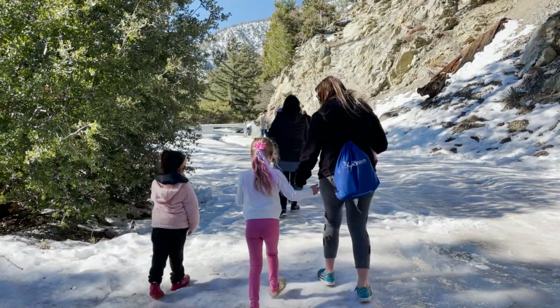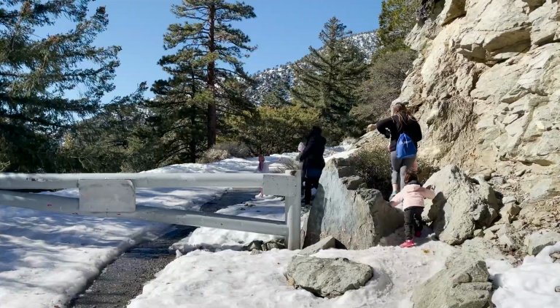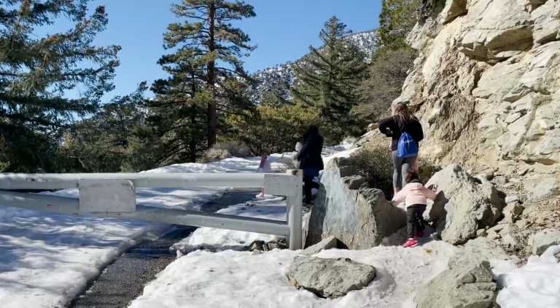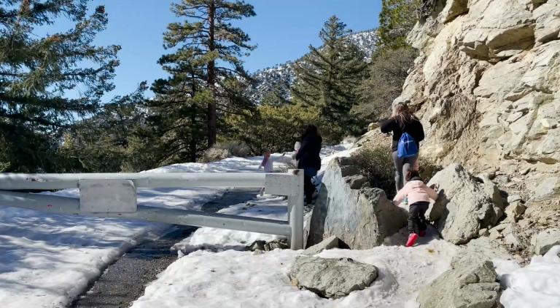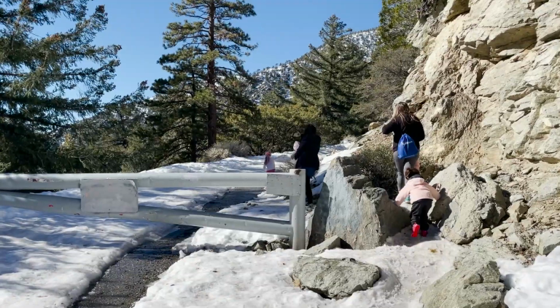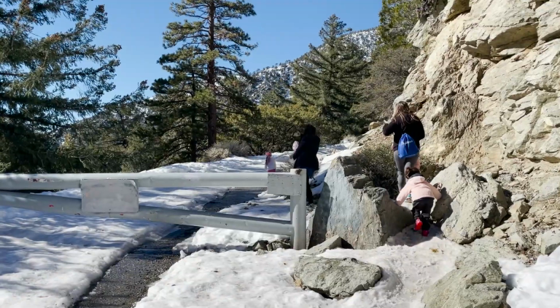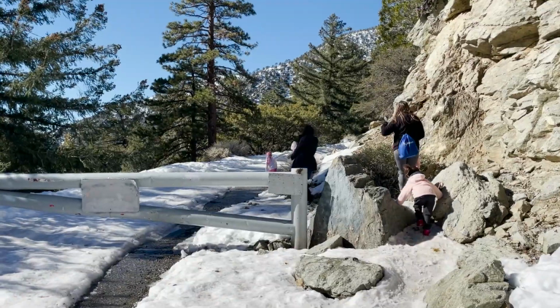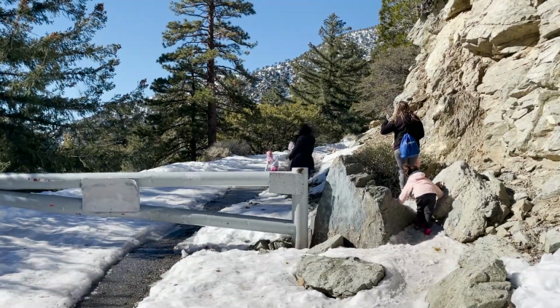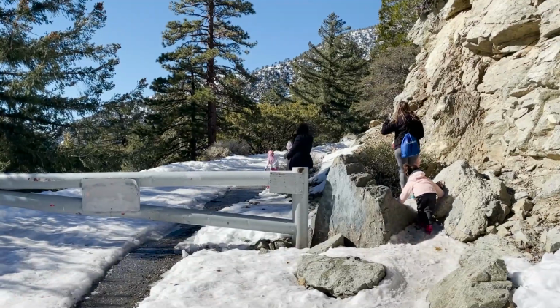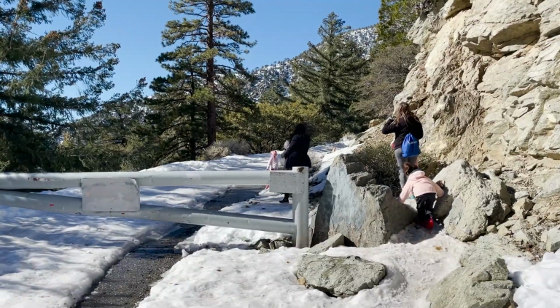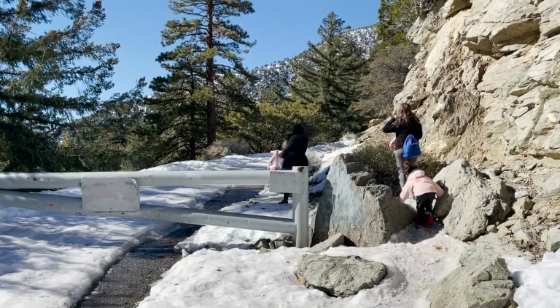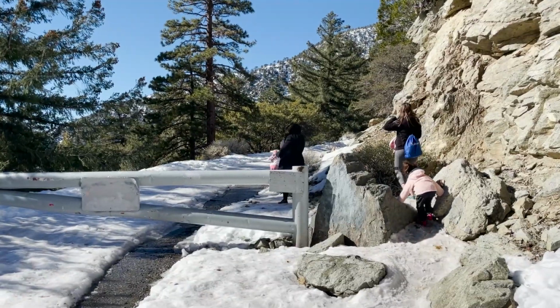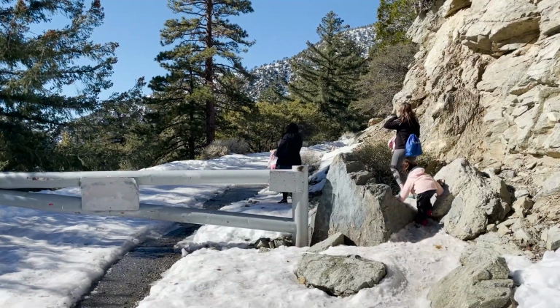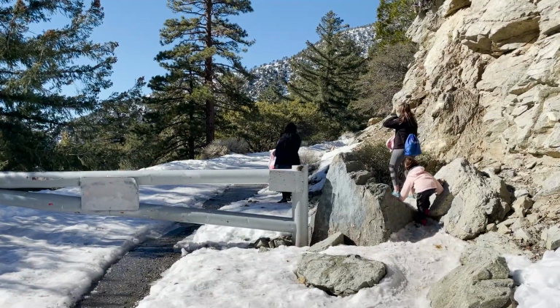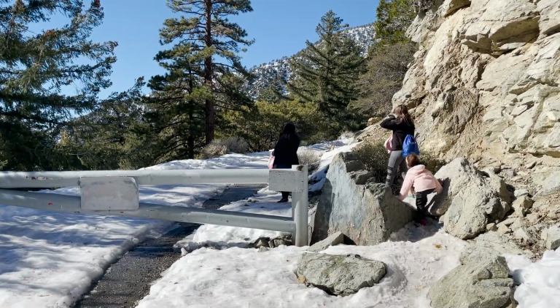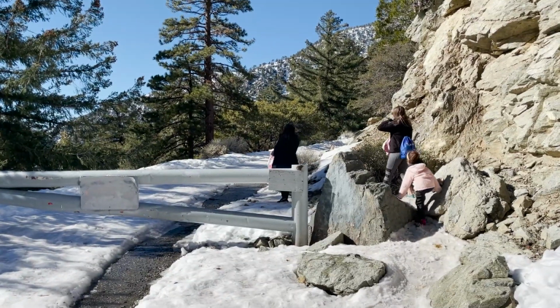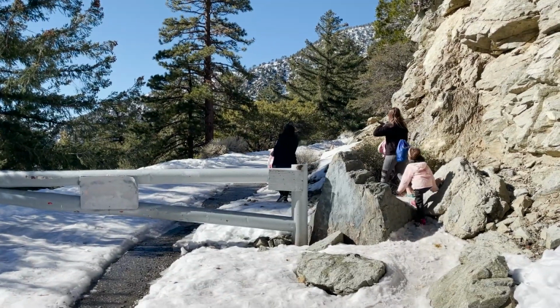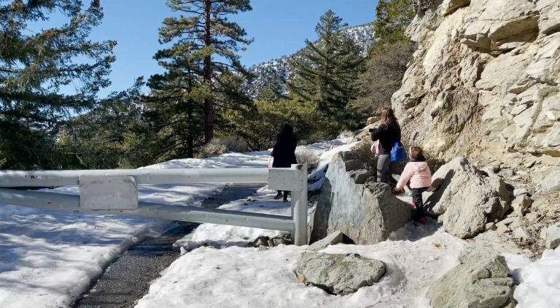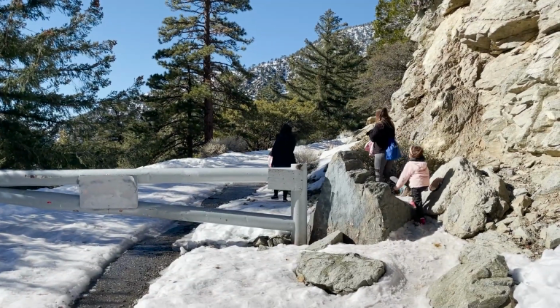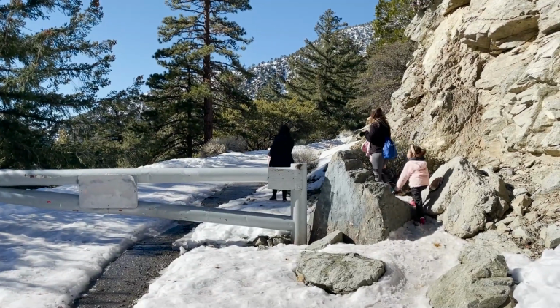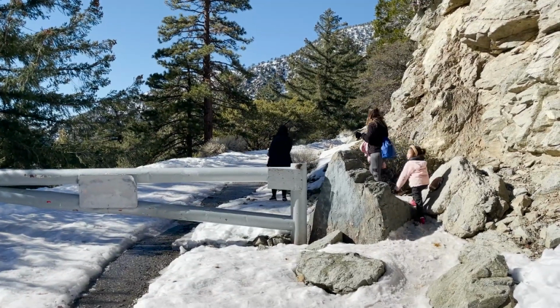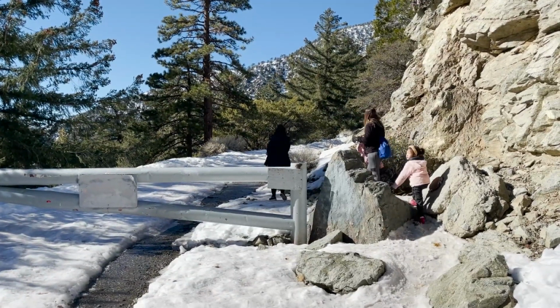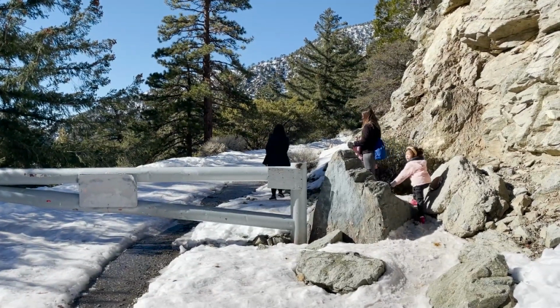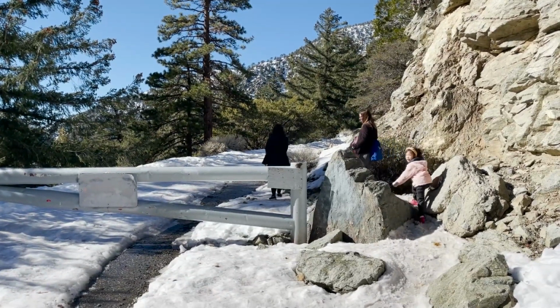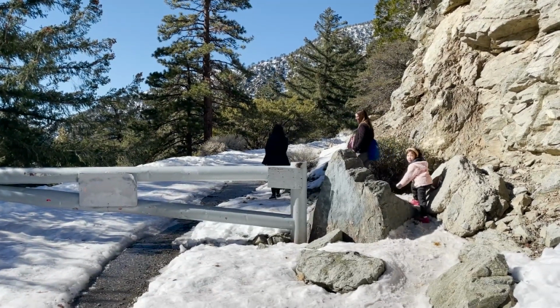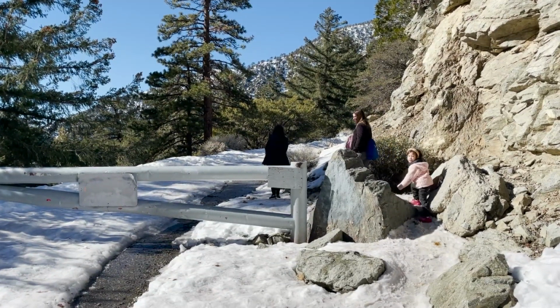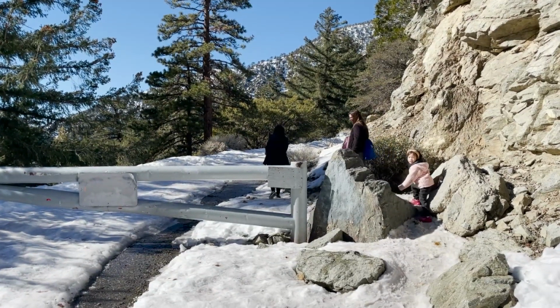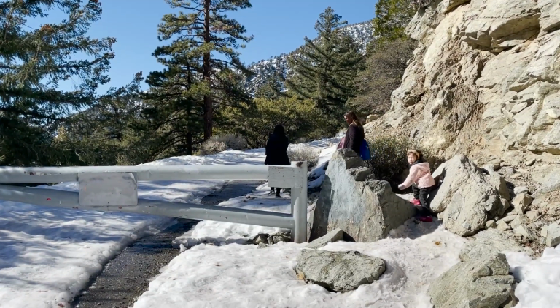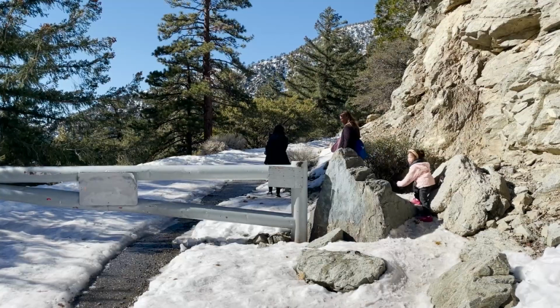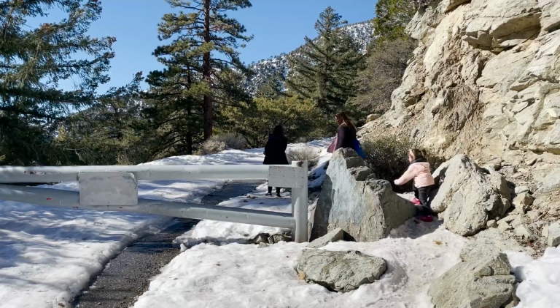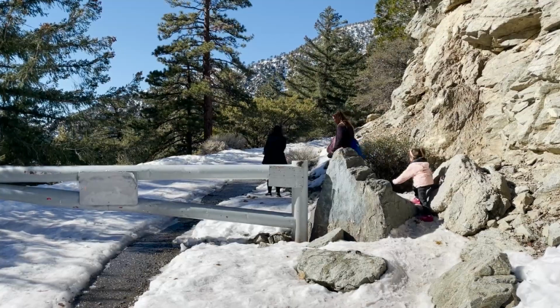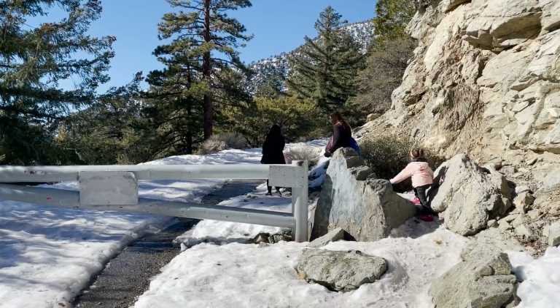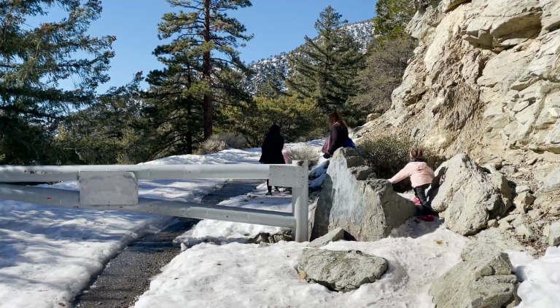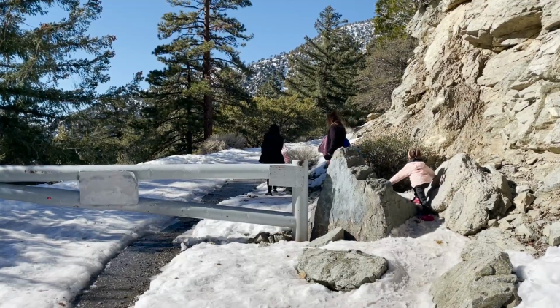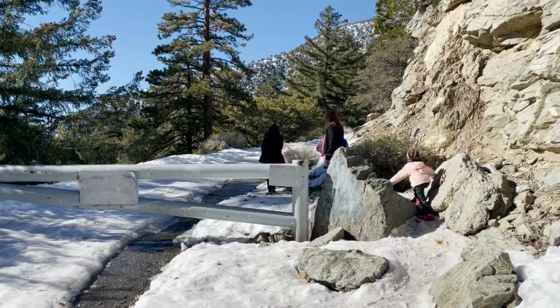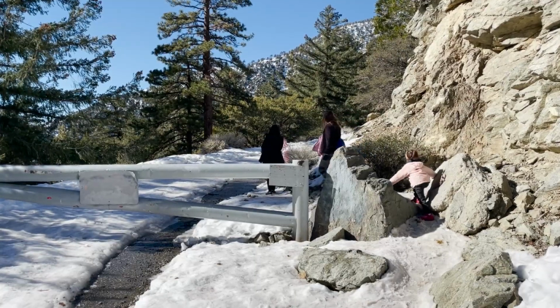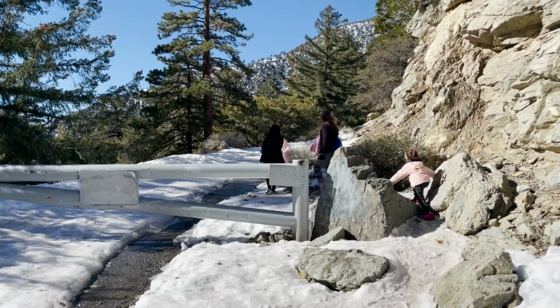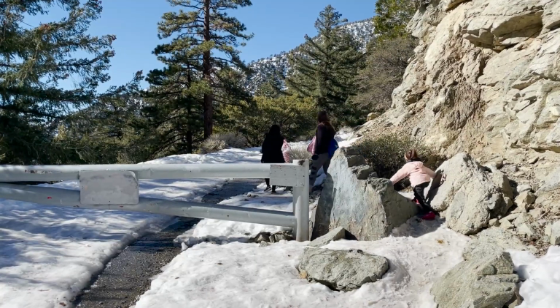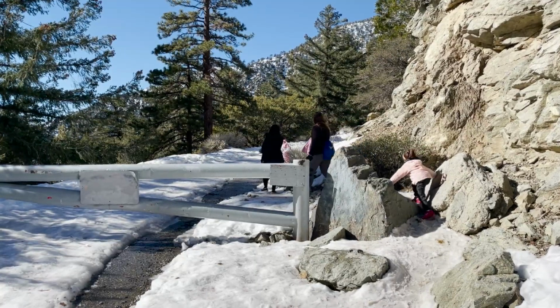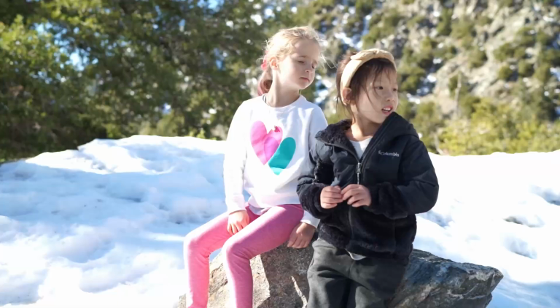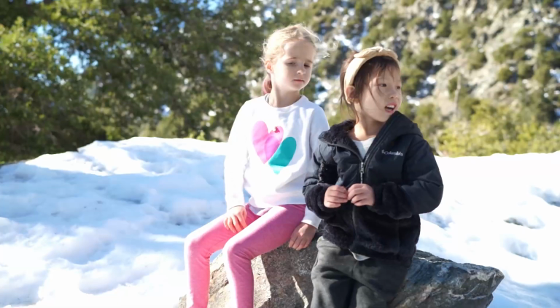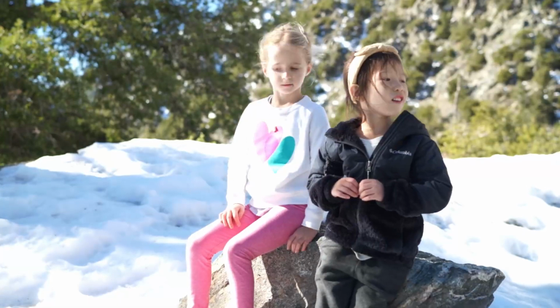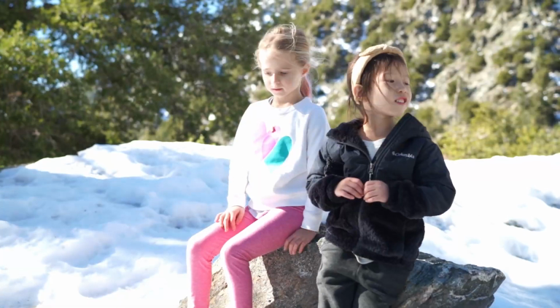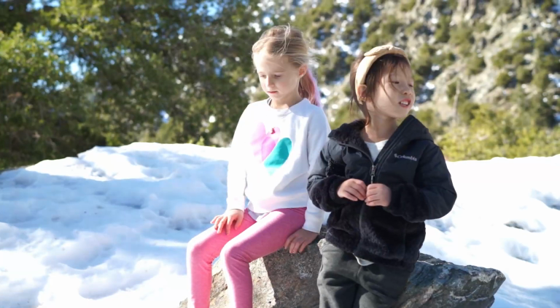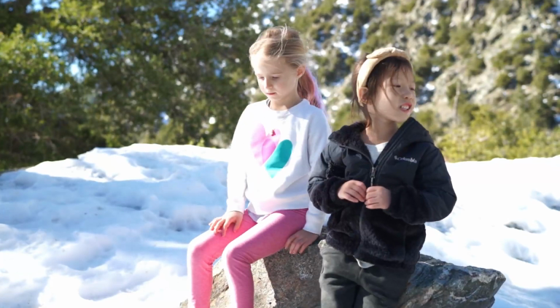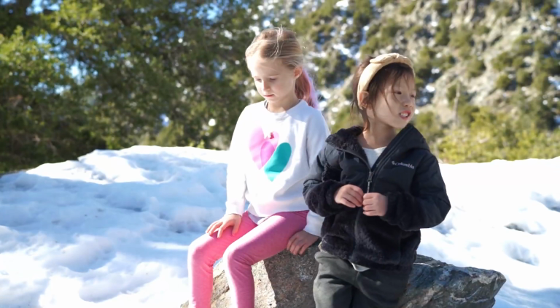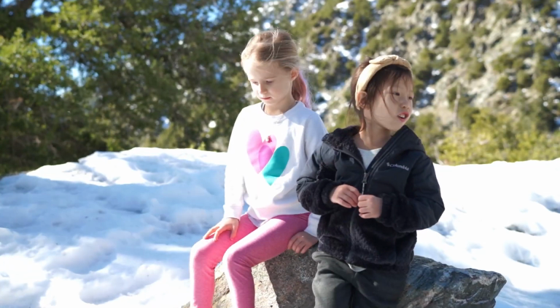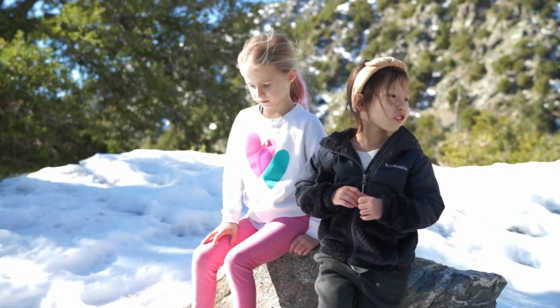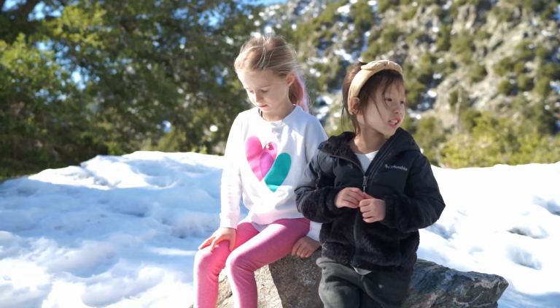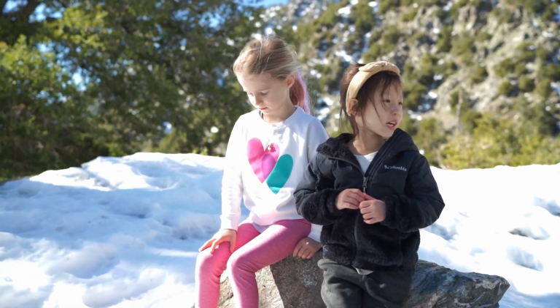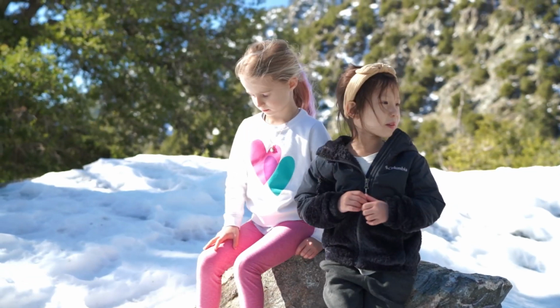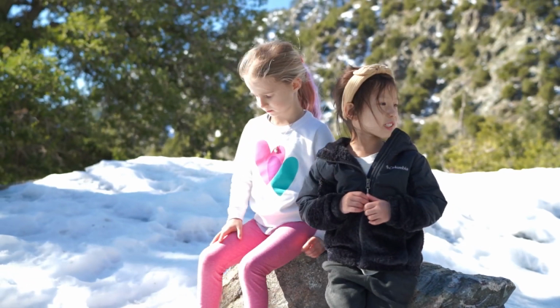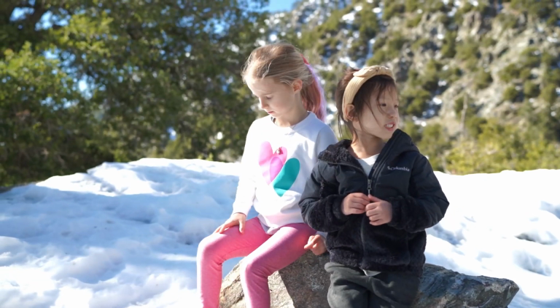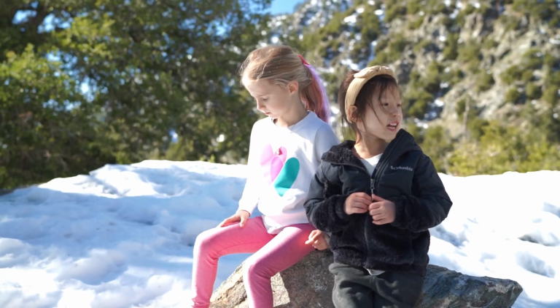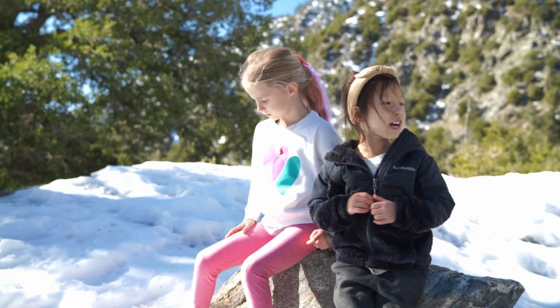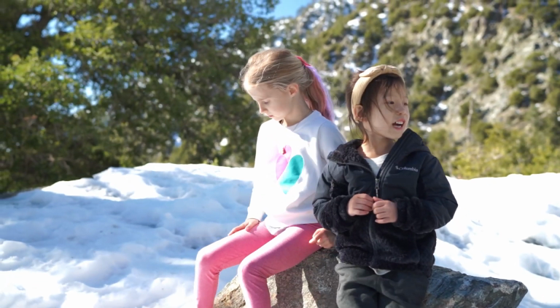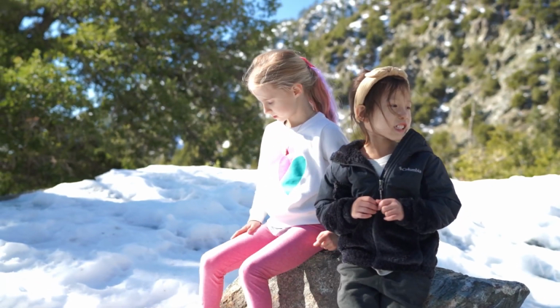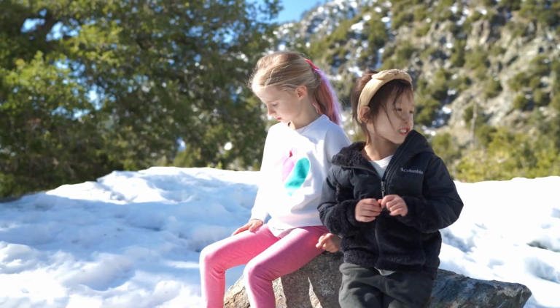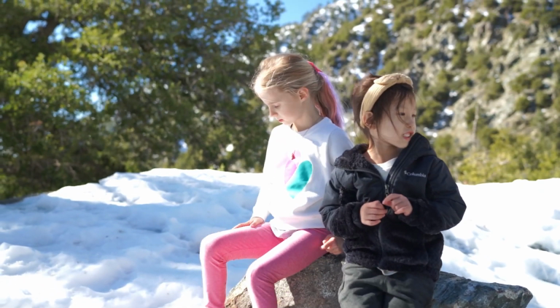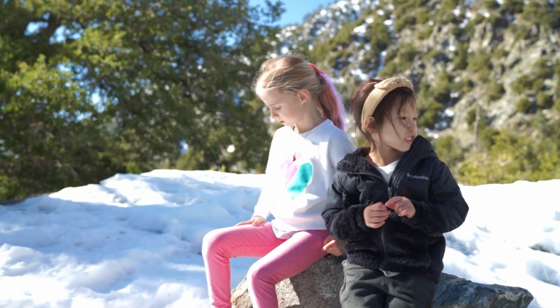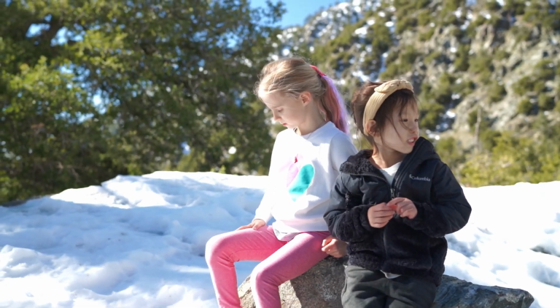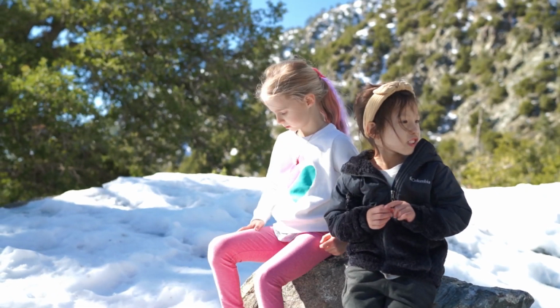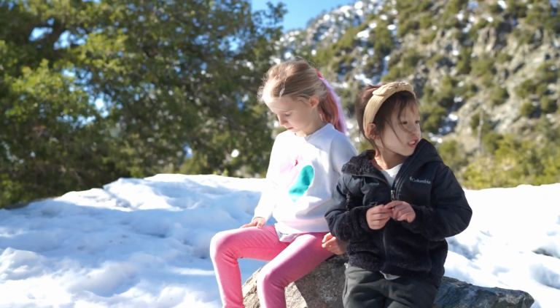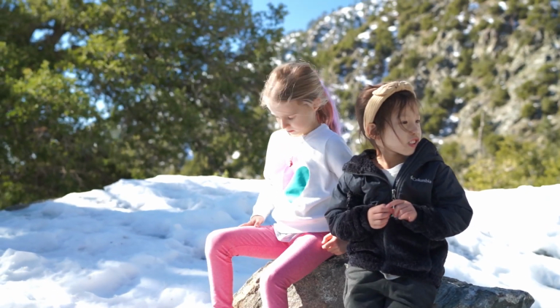Also know that an adventure pass permit is required for parking up around Mount Baldy, so be sure to display it in your car before you head out on the hike.